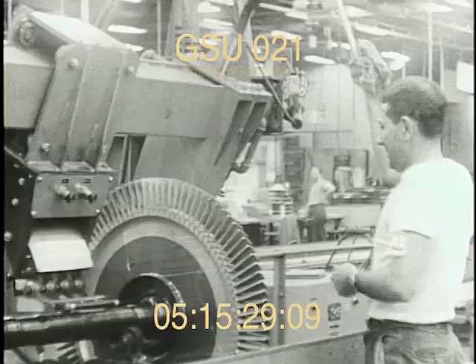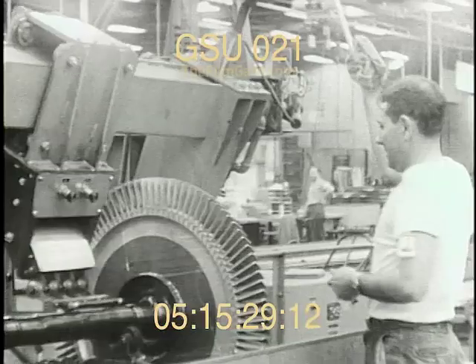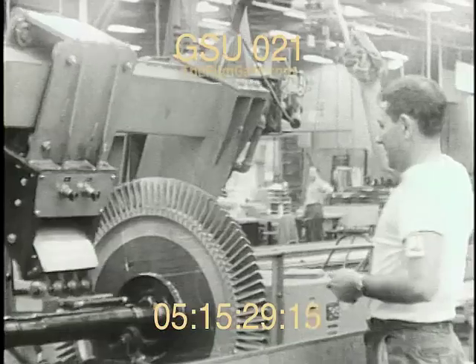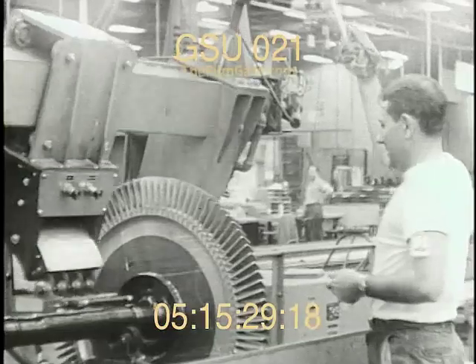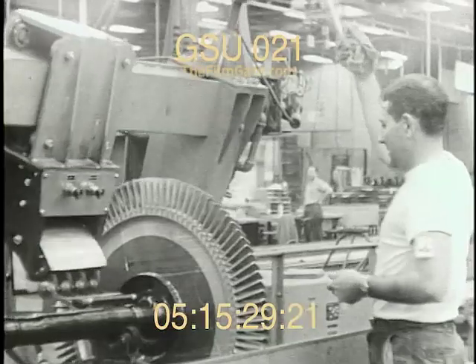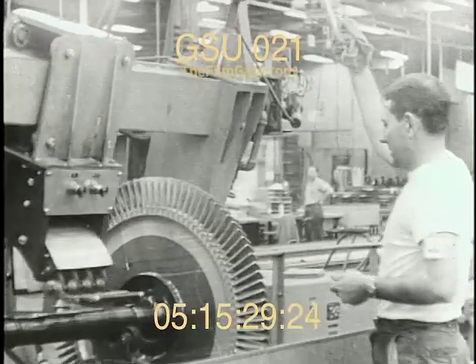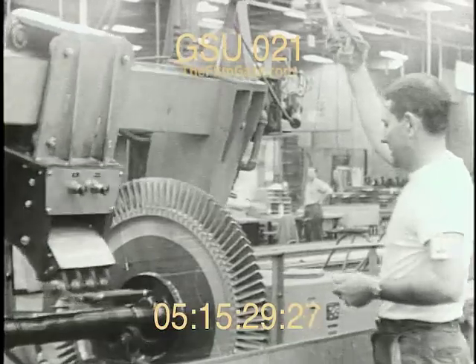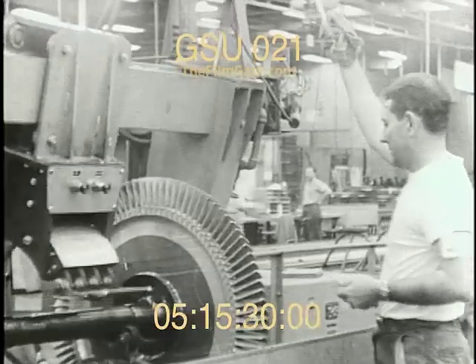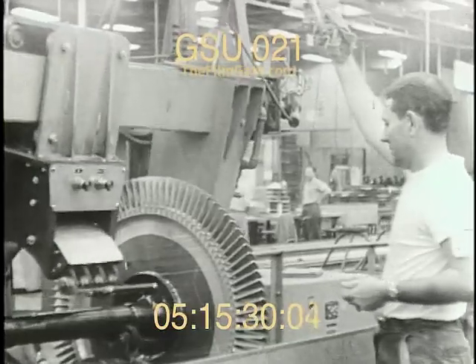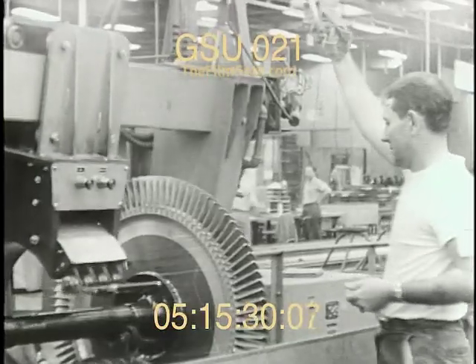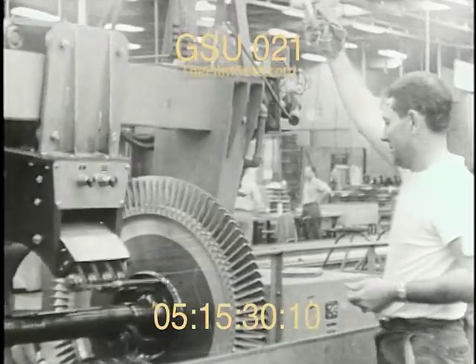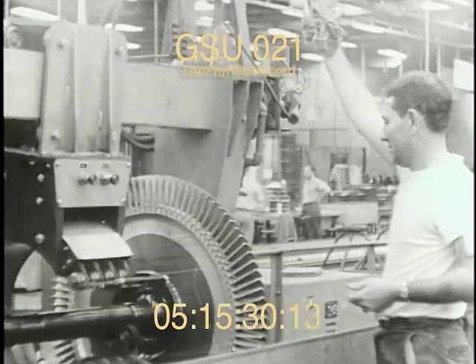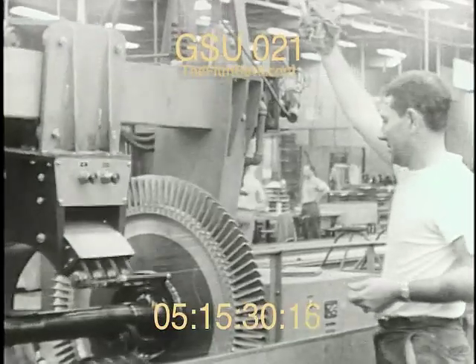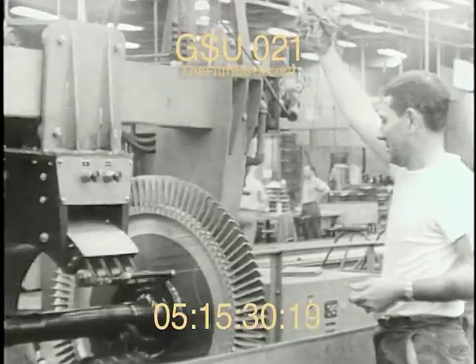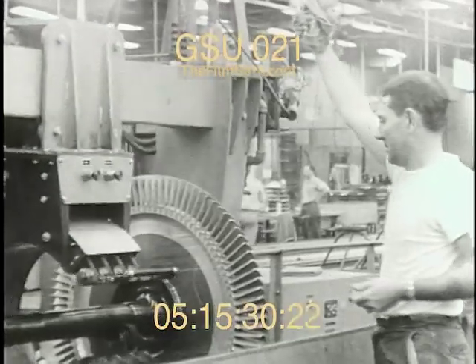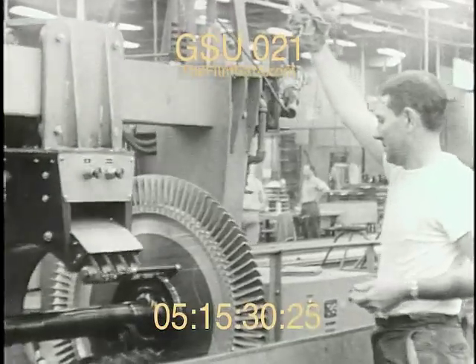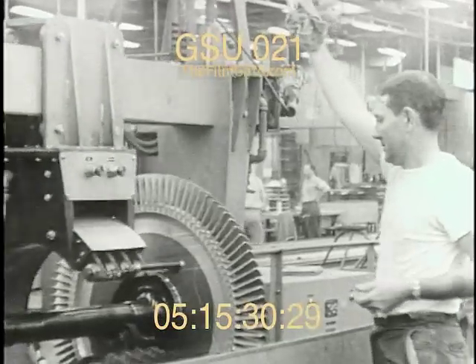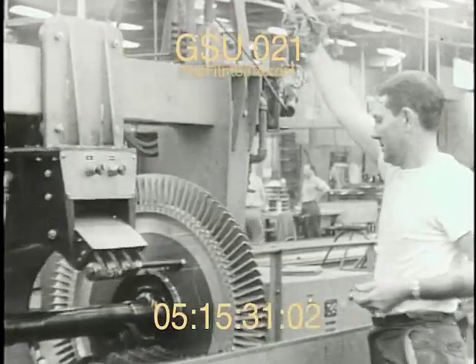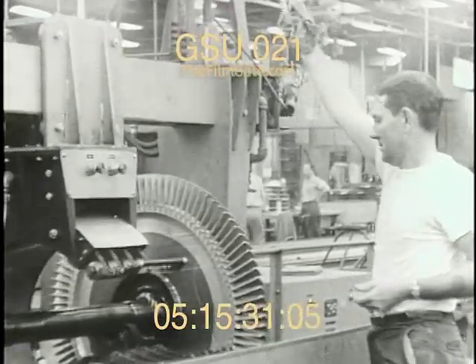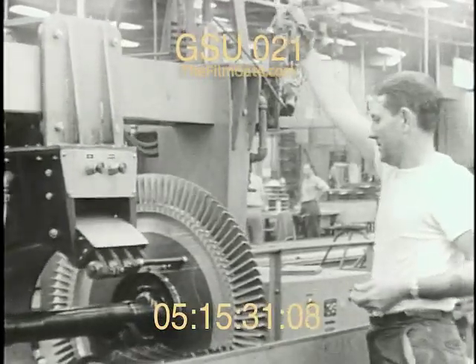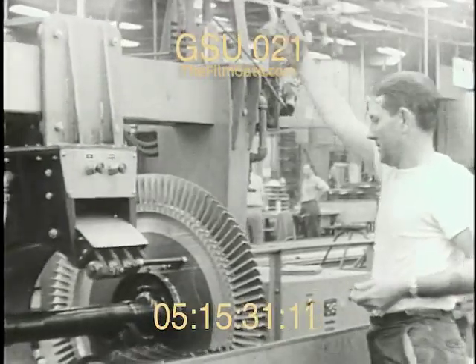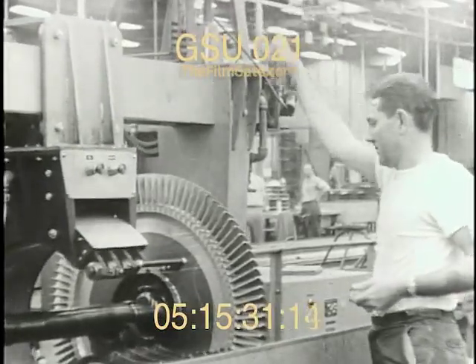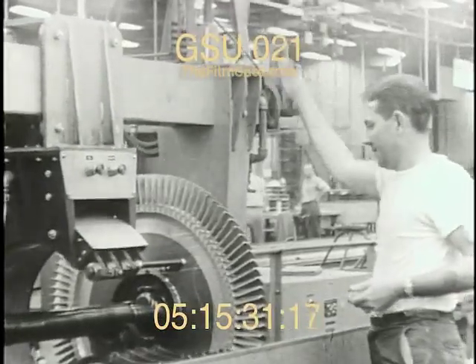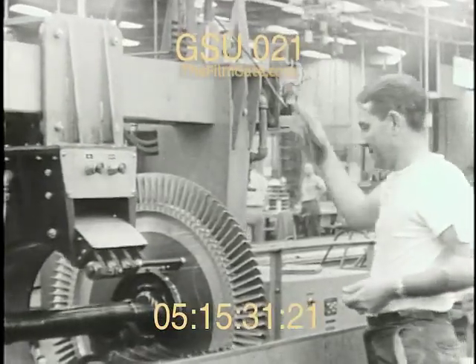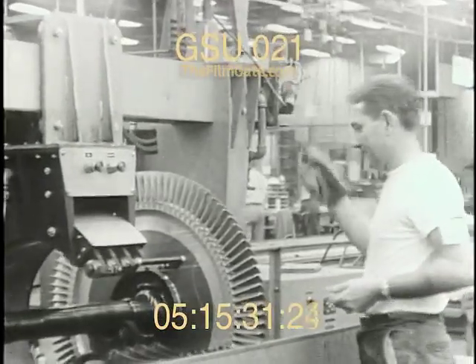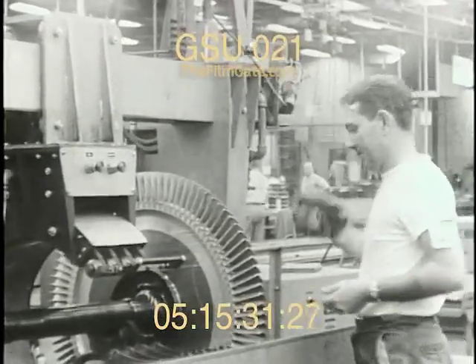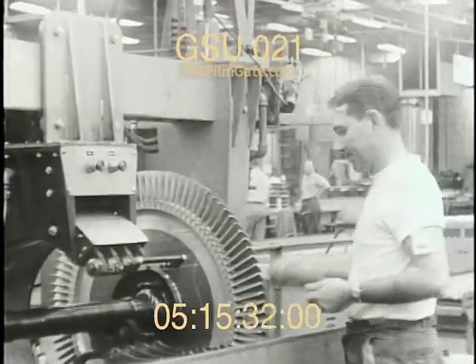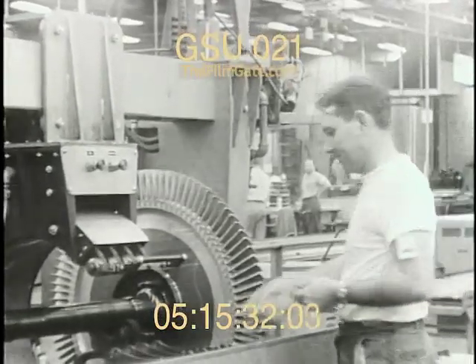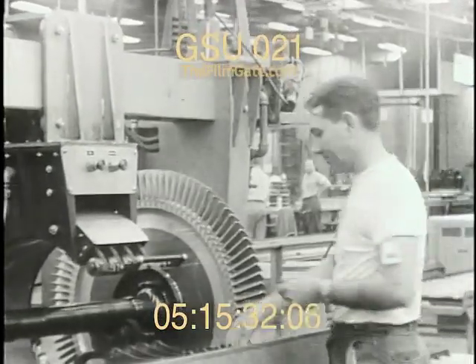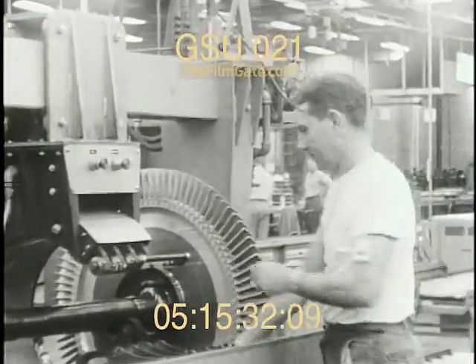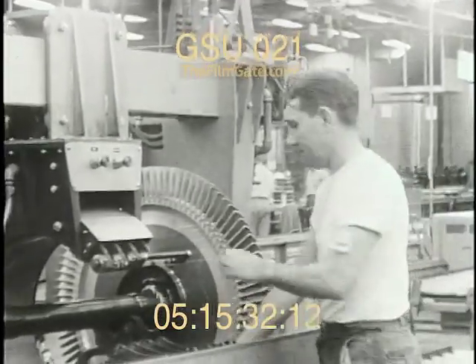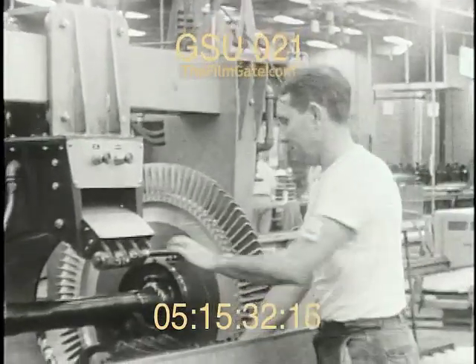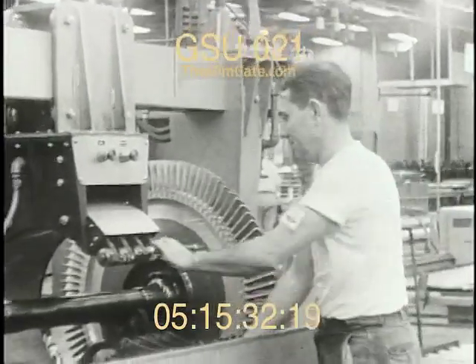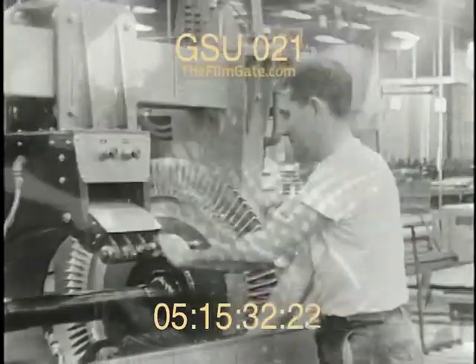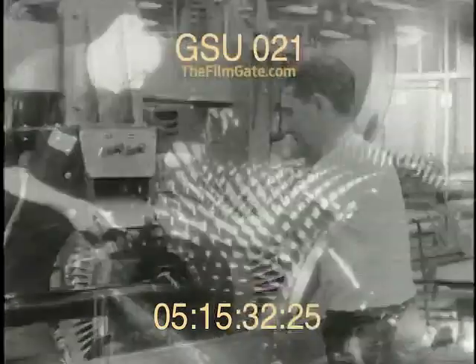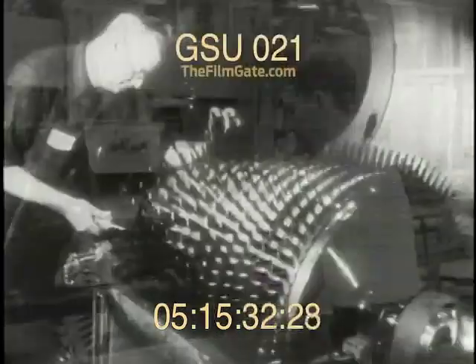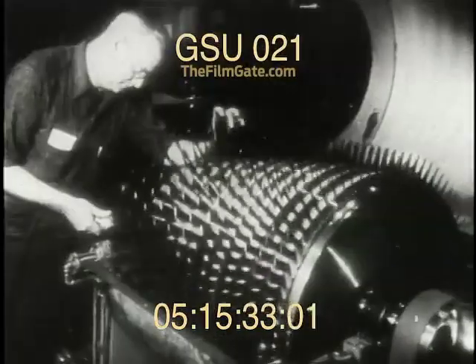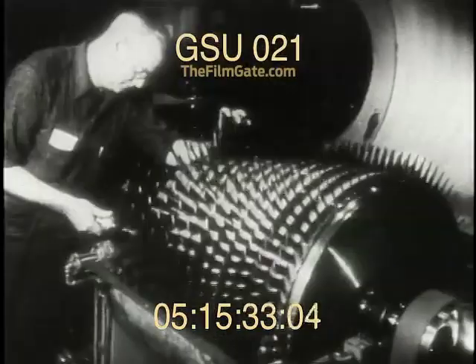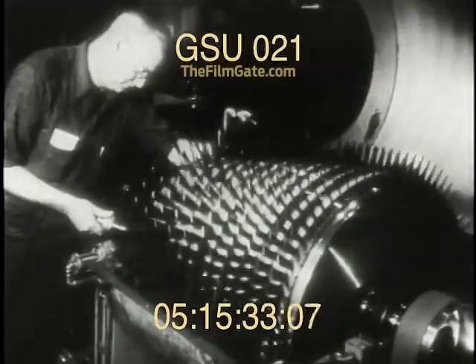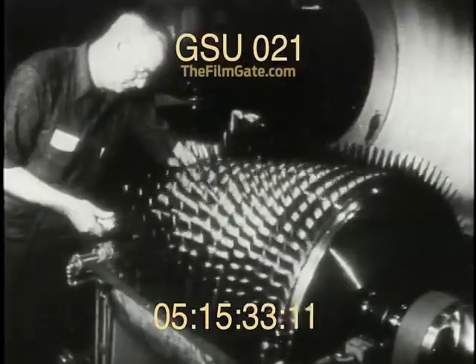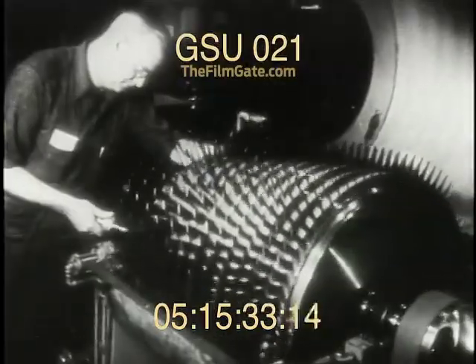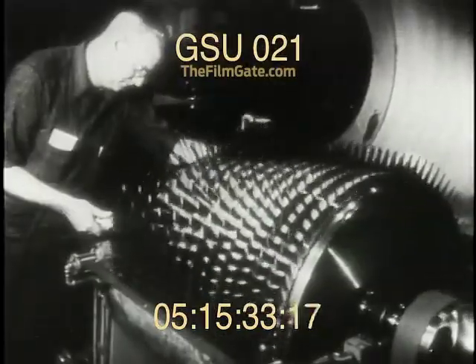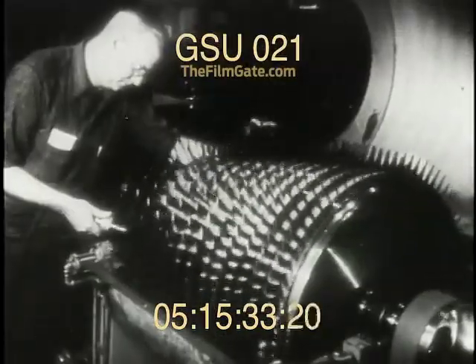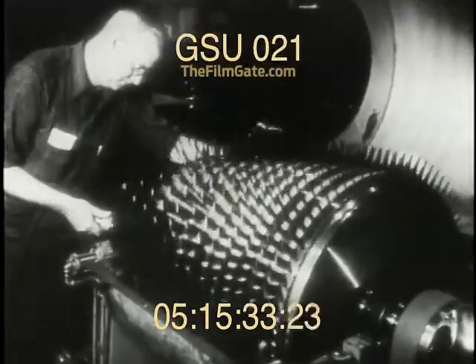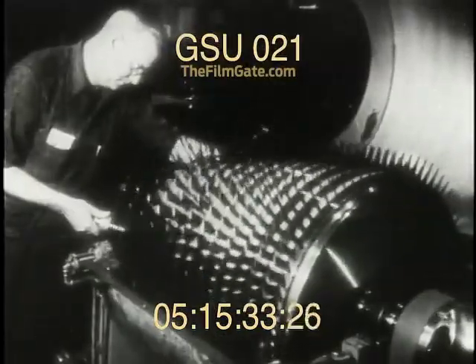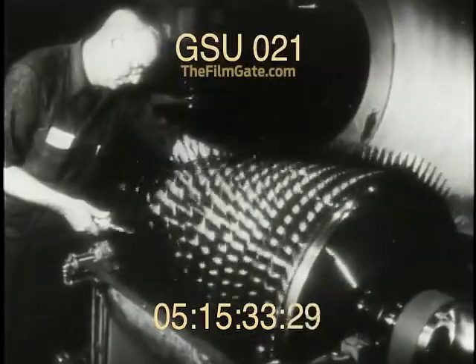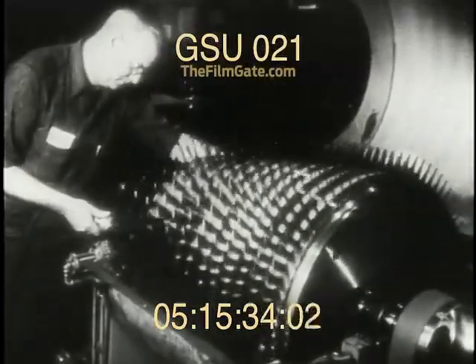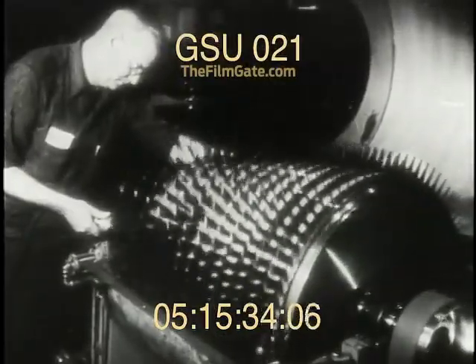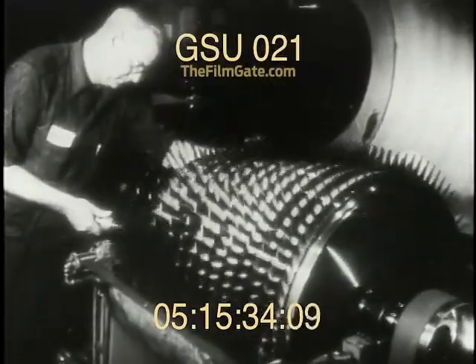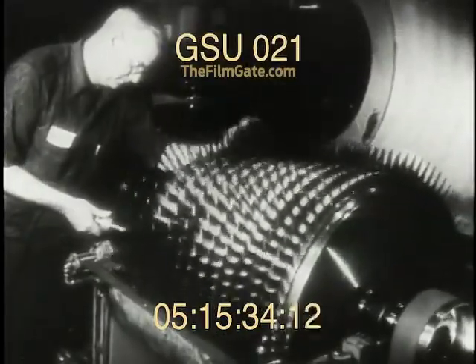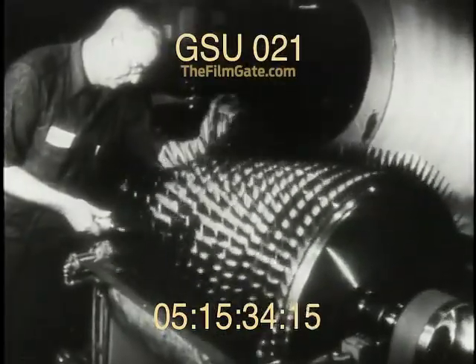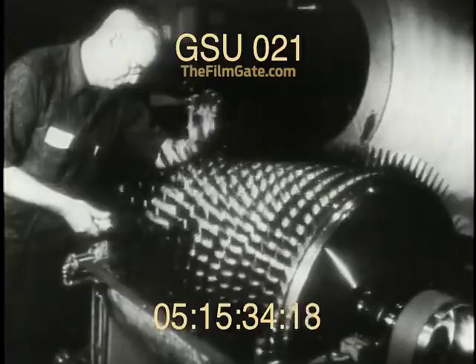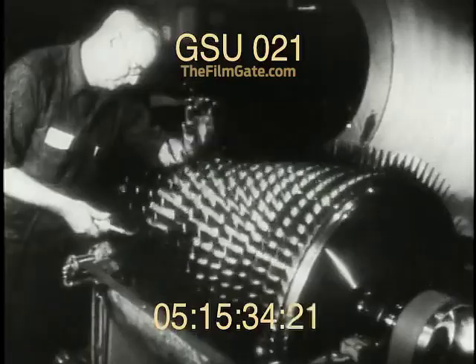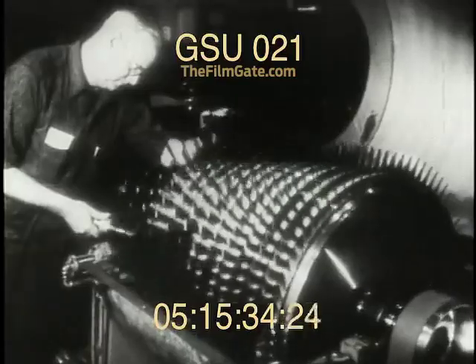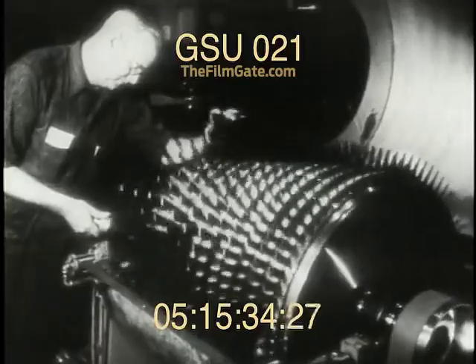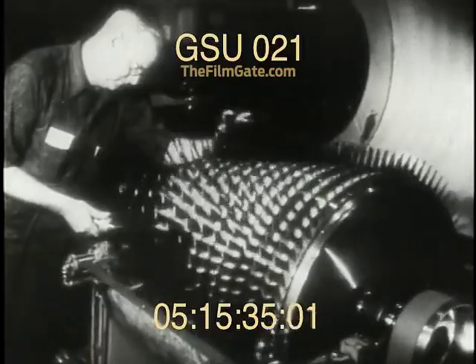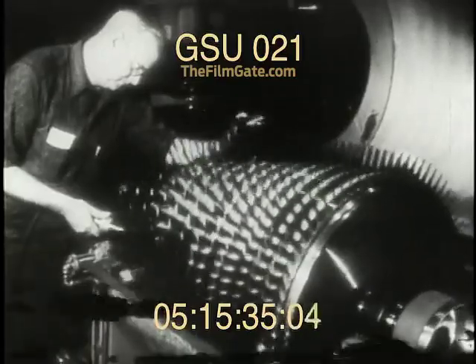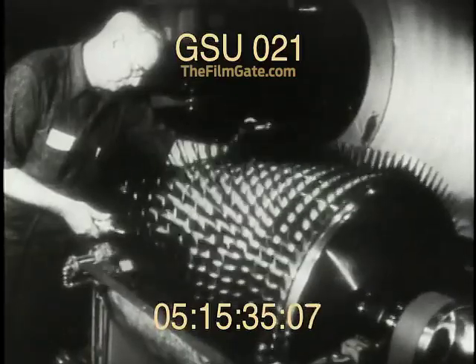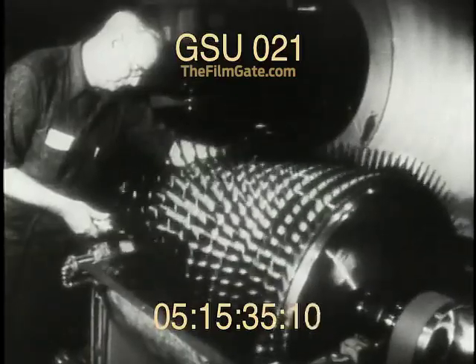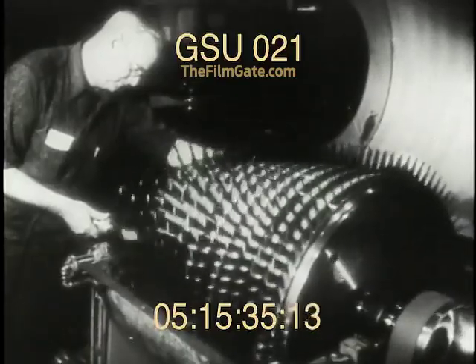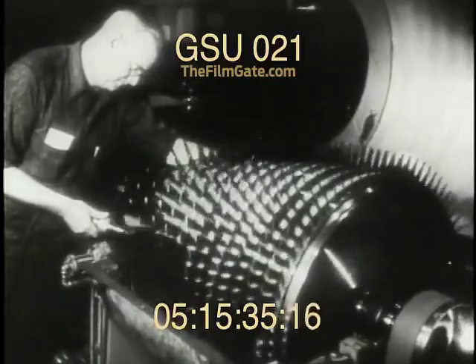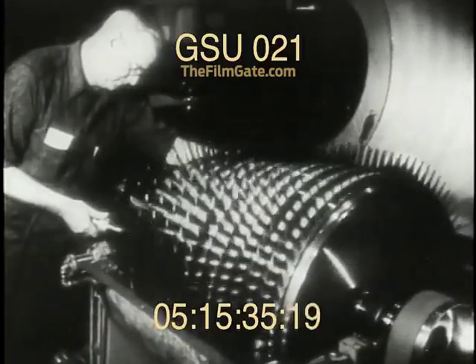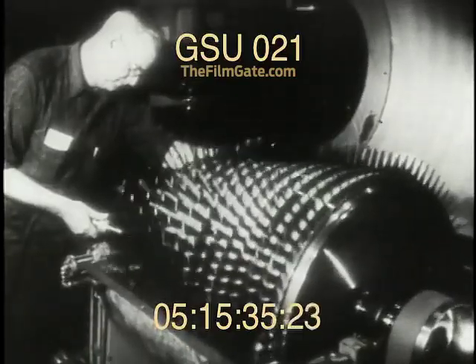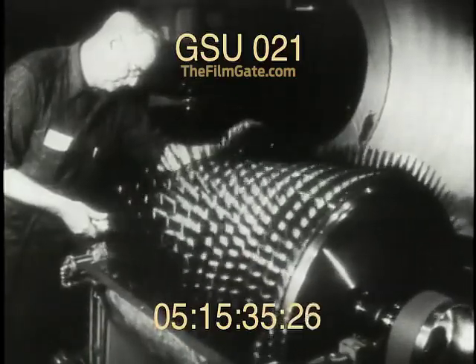In the 1970s, after over 30 years, nearly 17,000 GE J-79s had been produced.